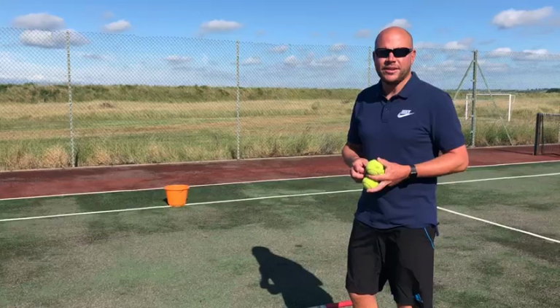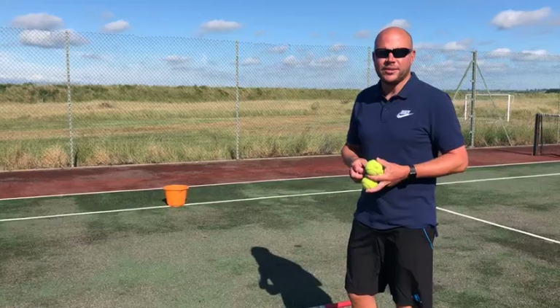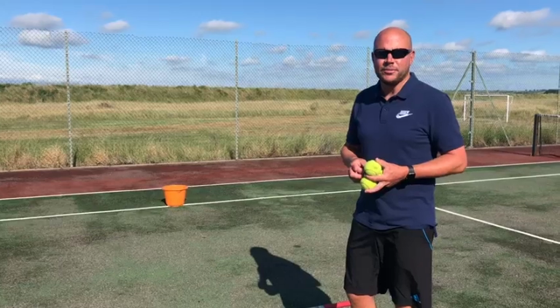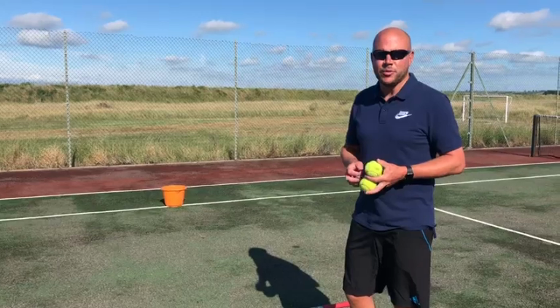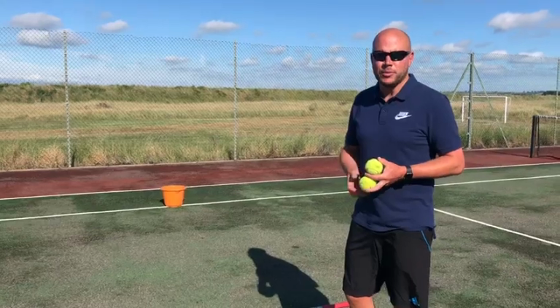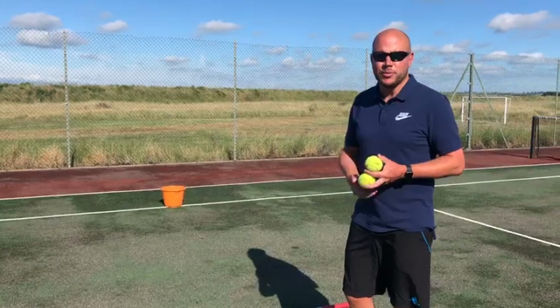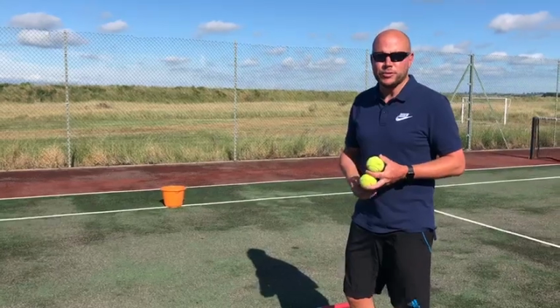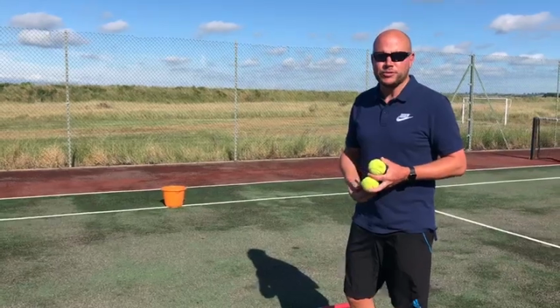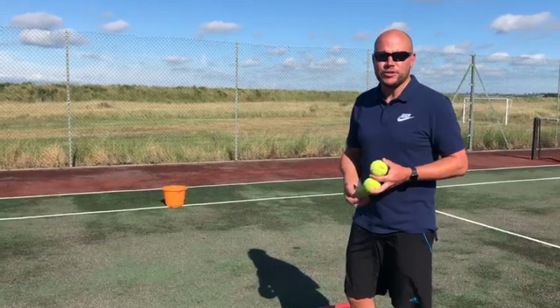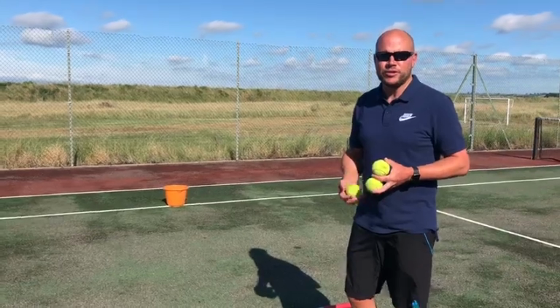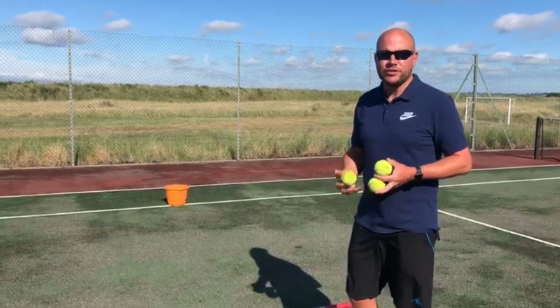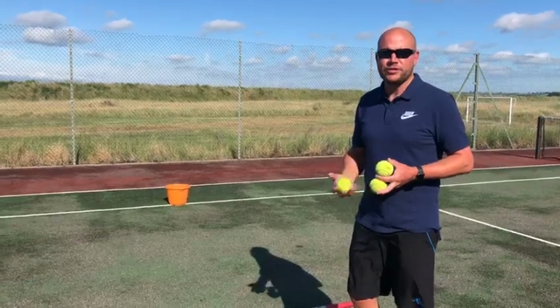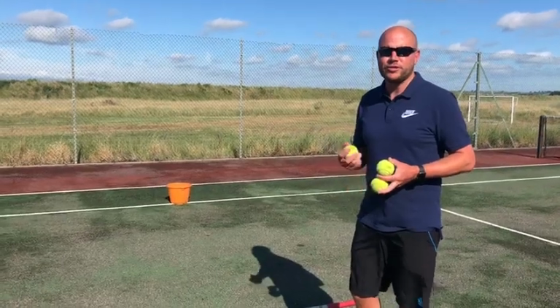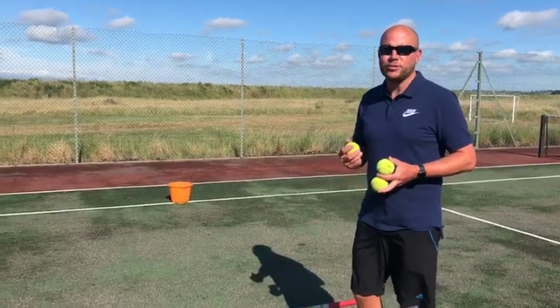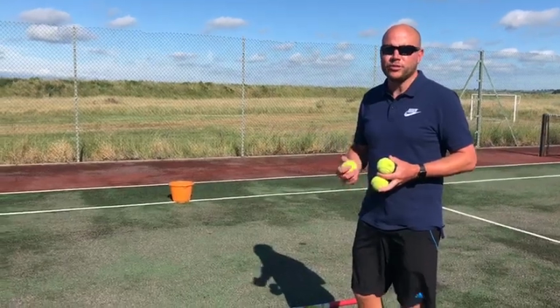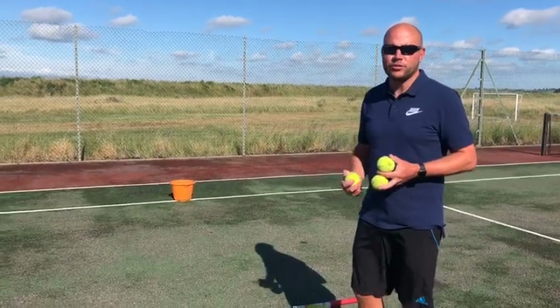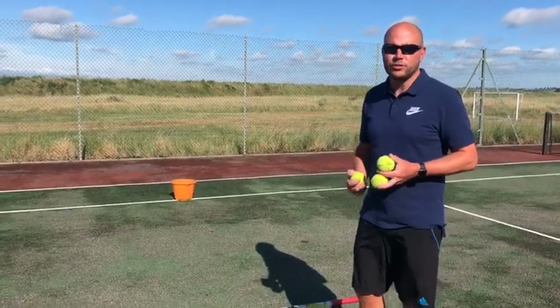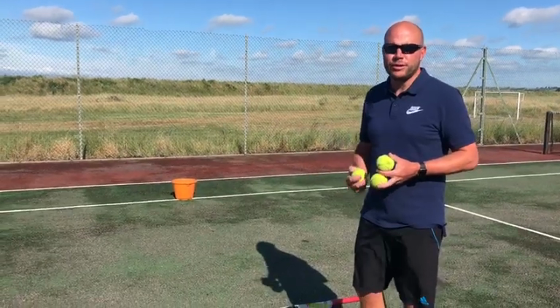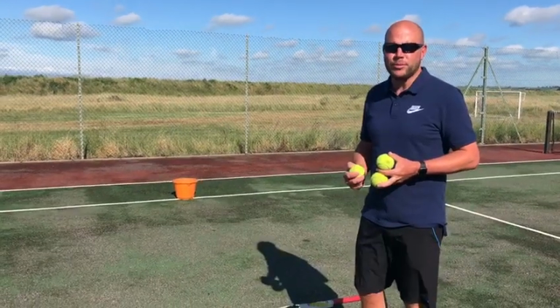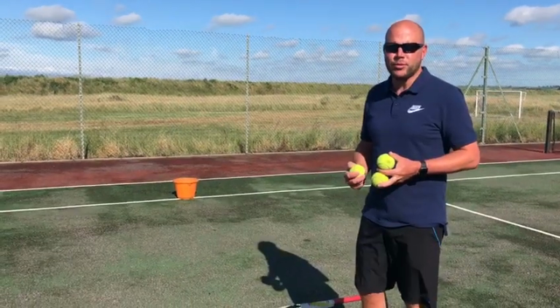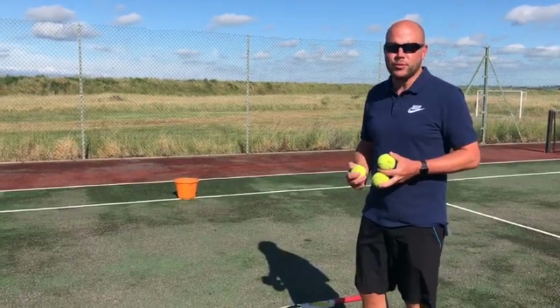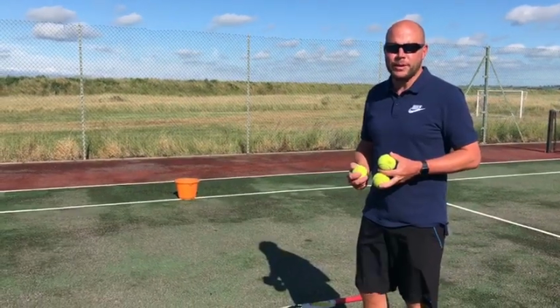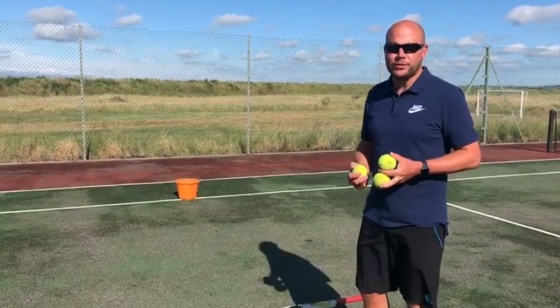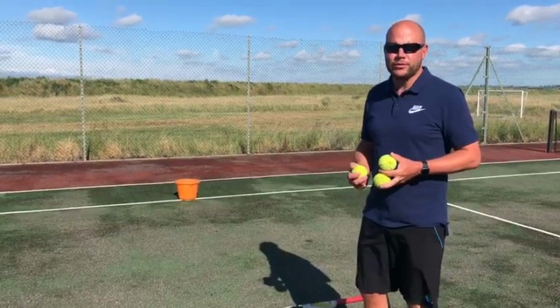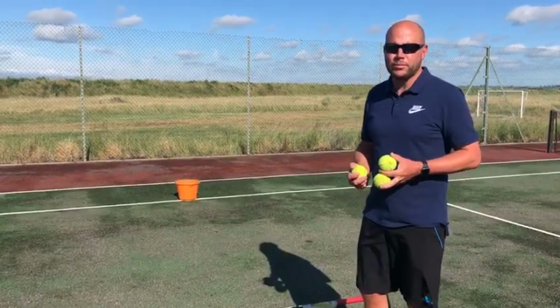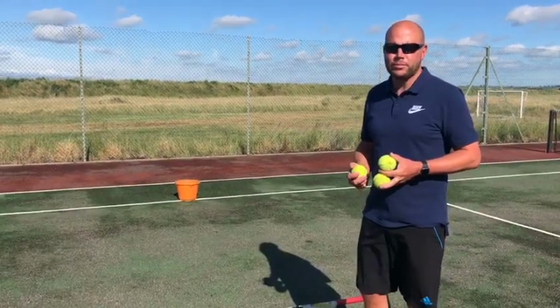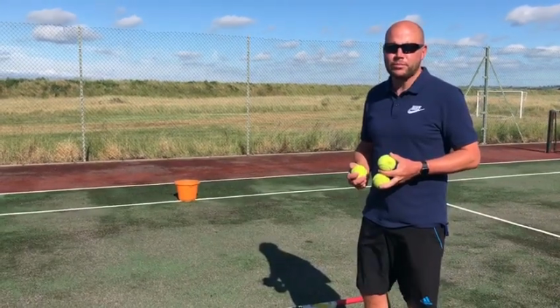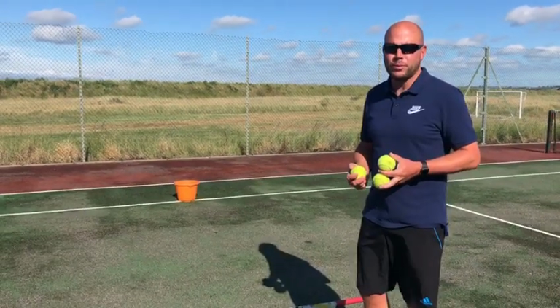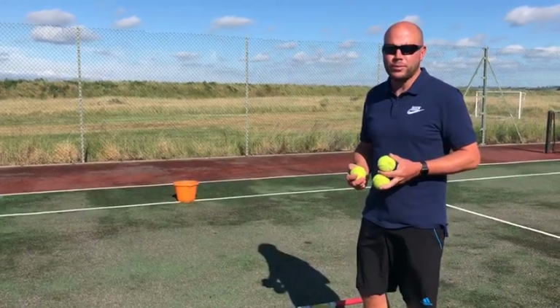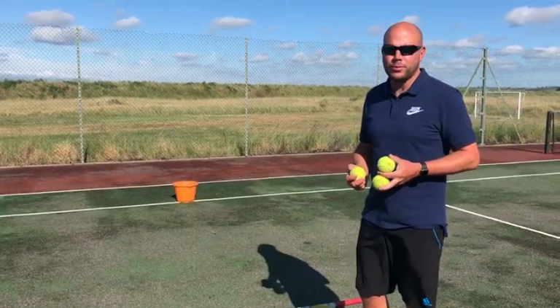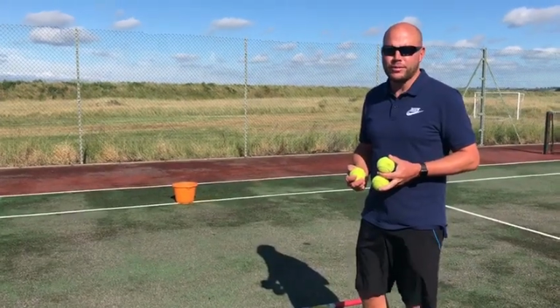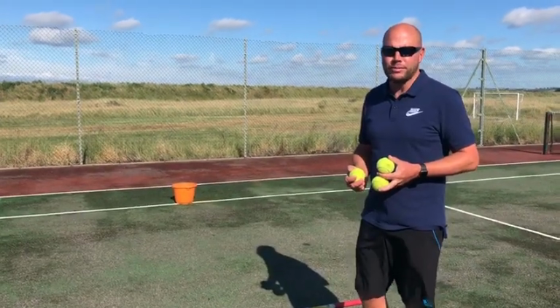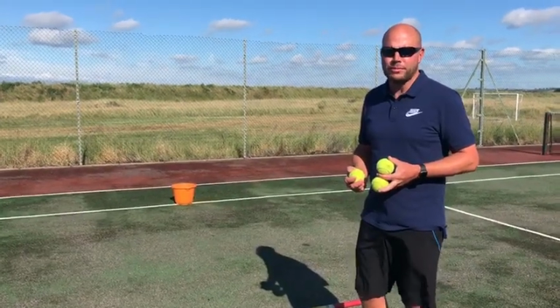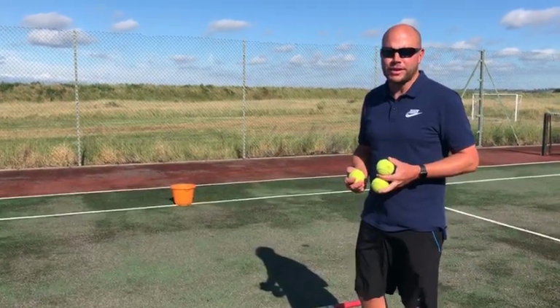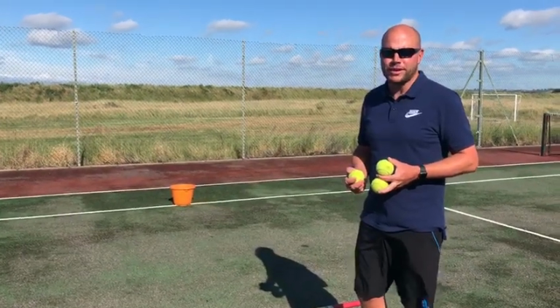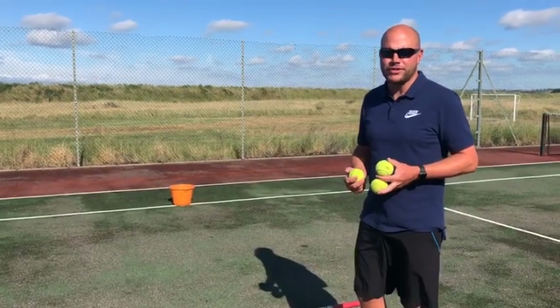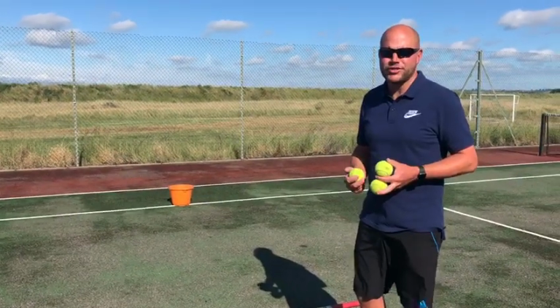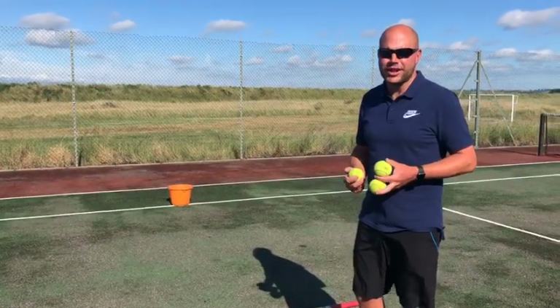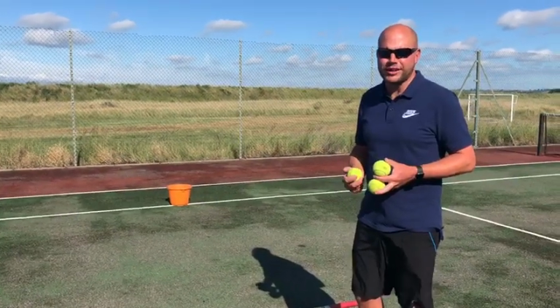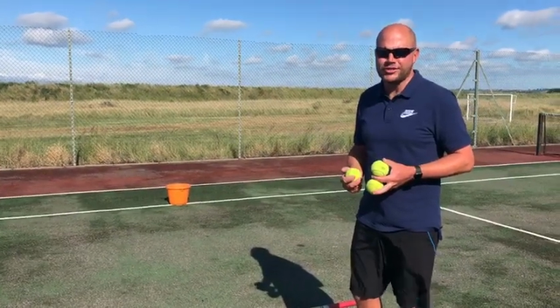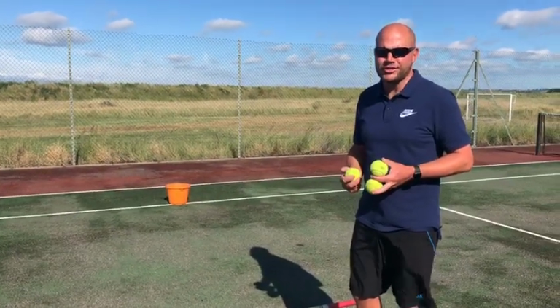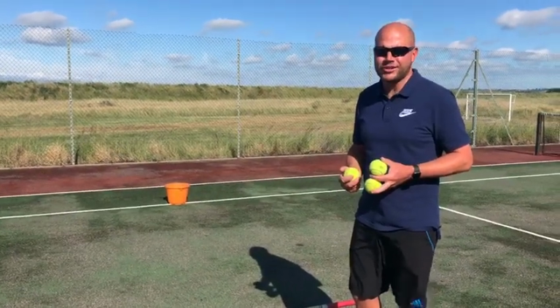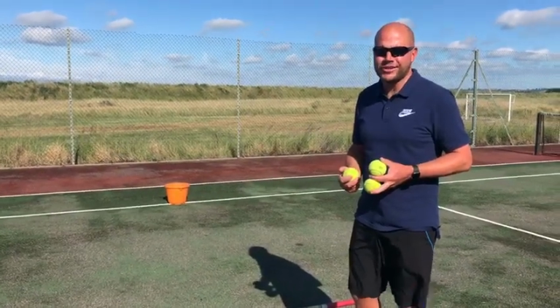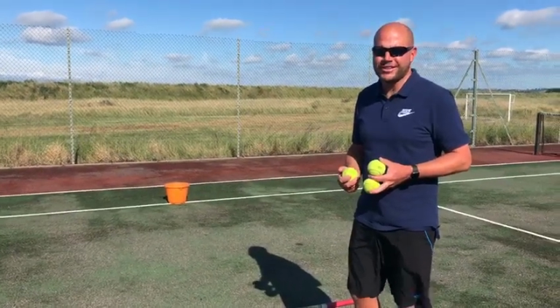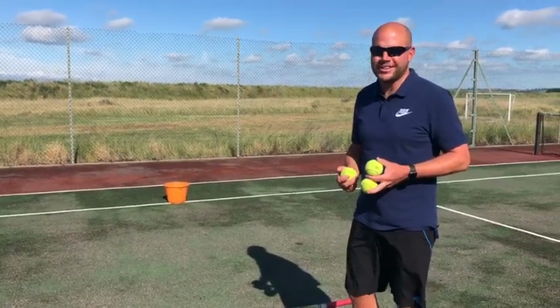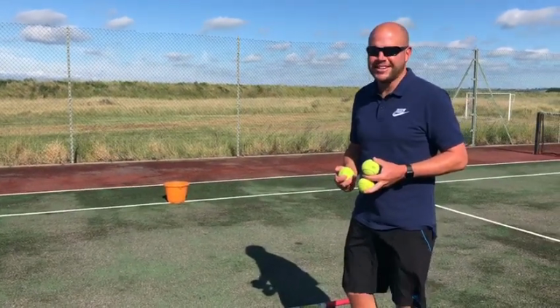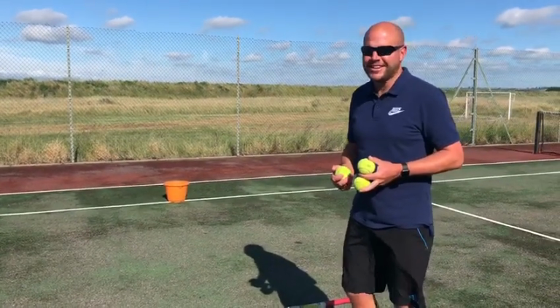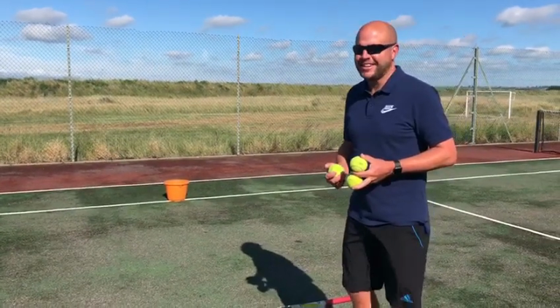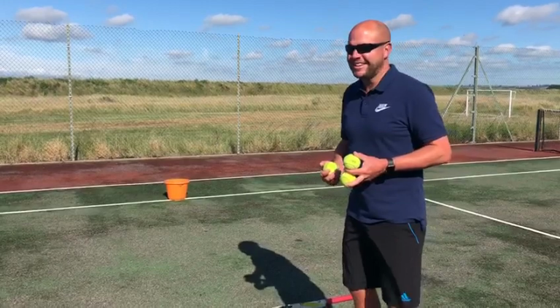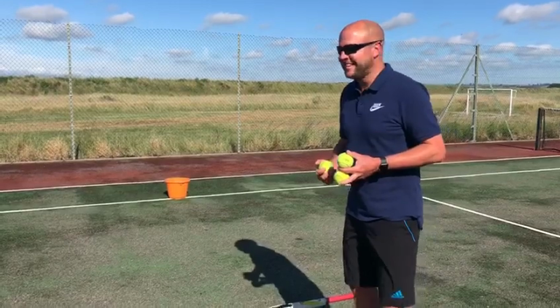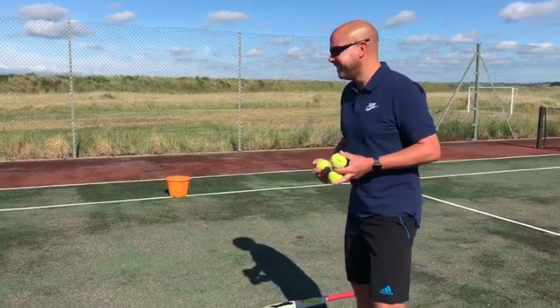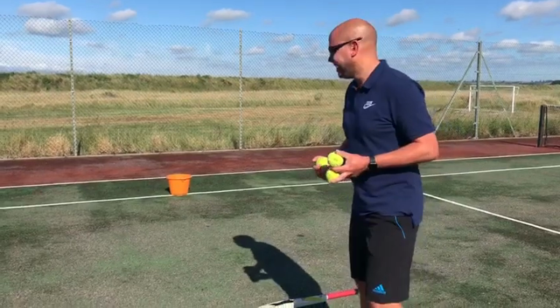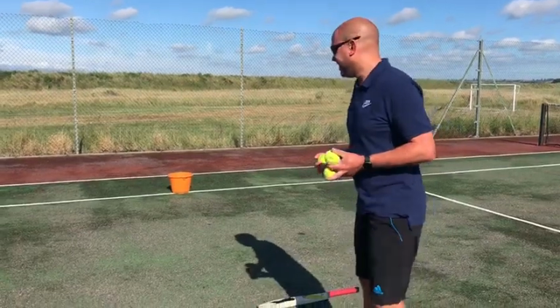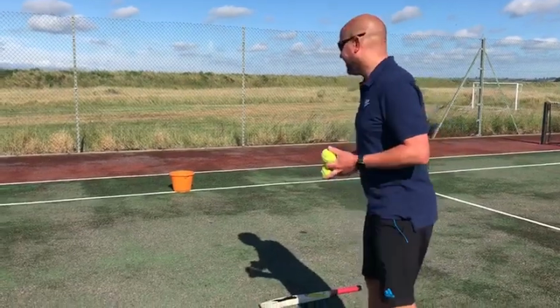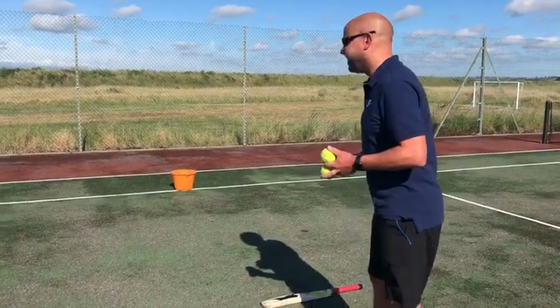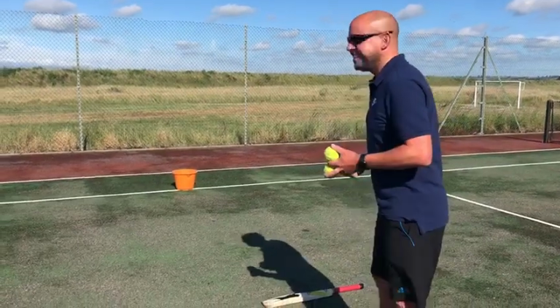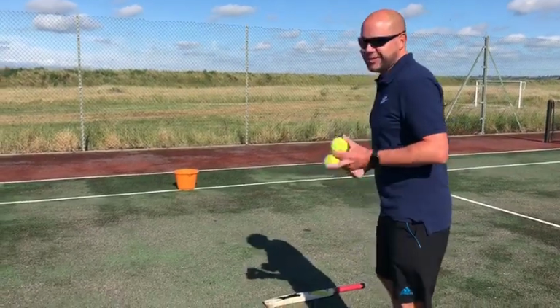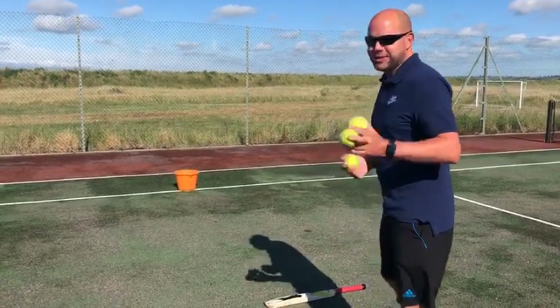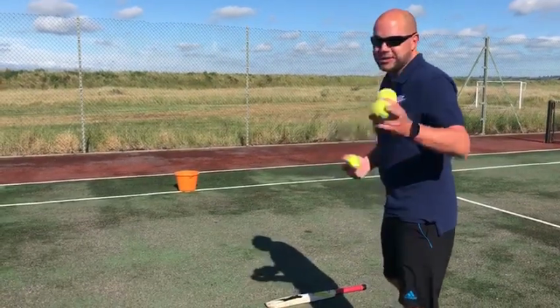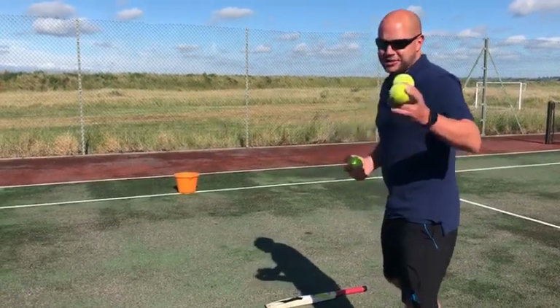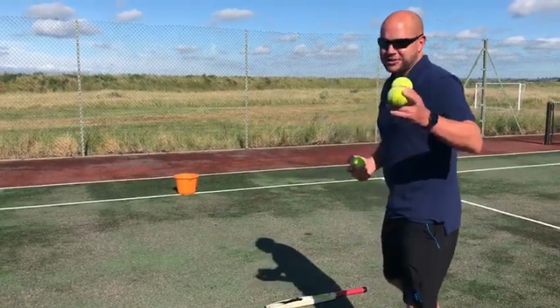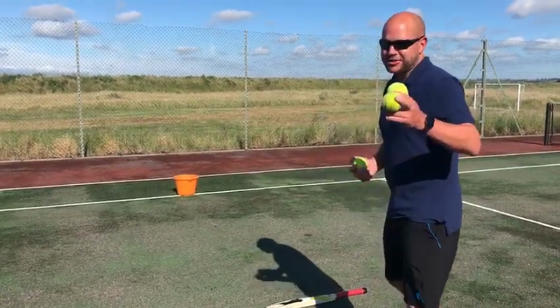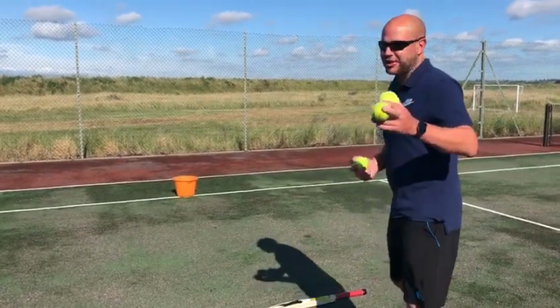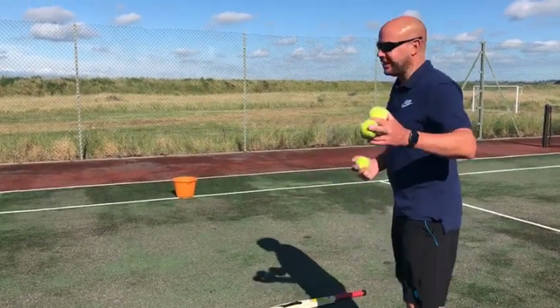Good morning boys. This is called the three ball bounce the ball in the bucket challenge. Not easy to say.